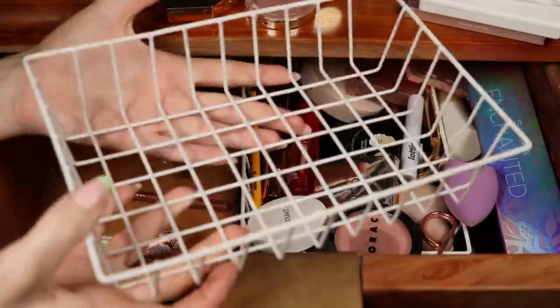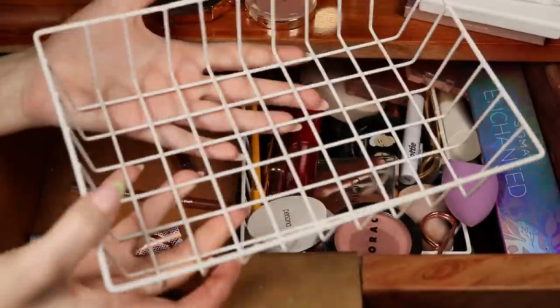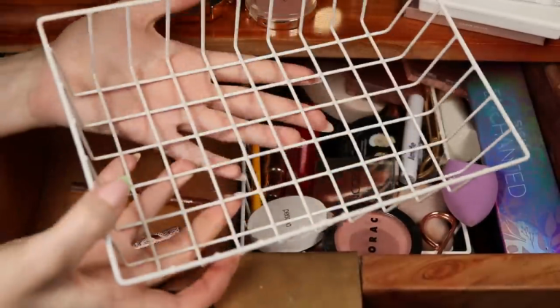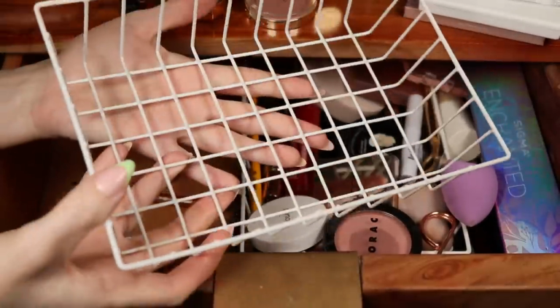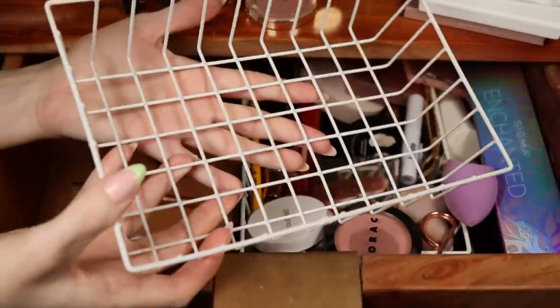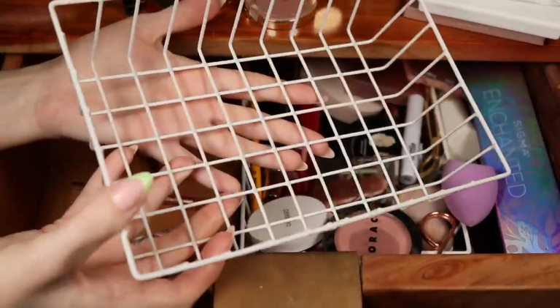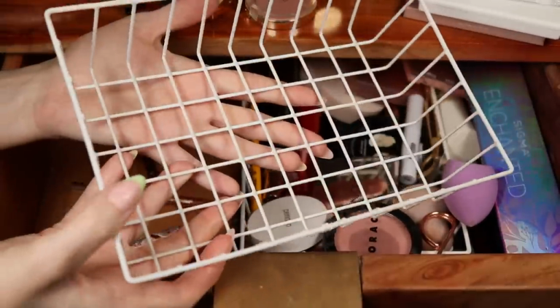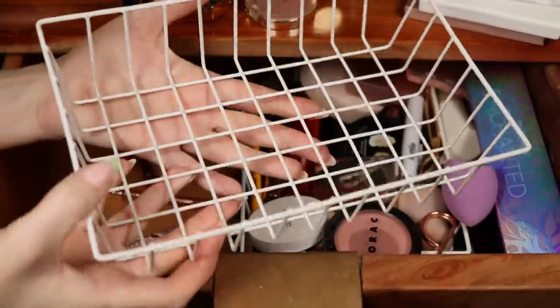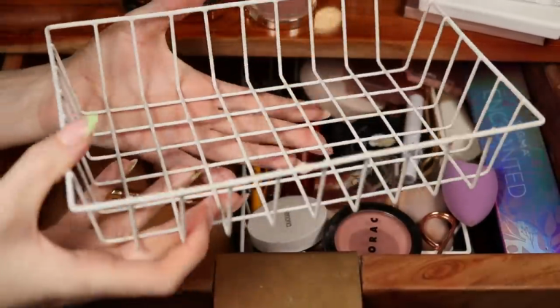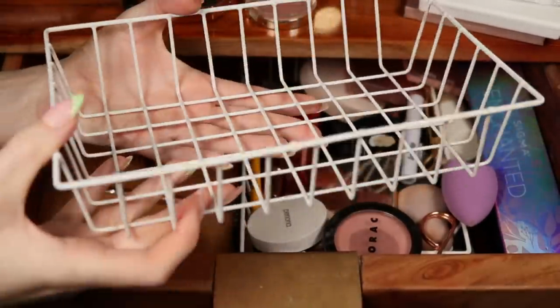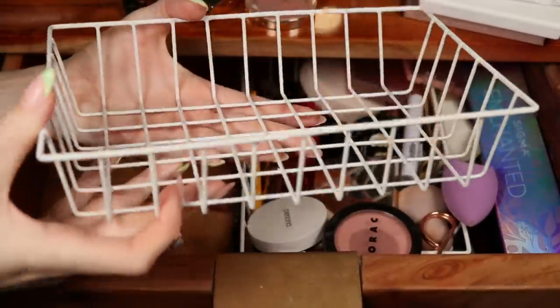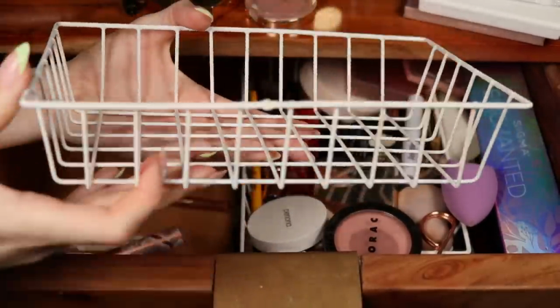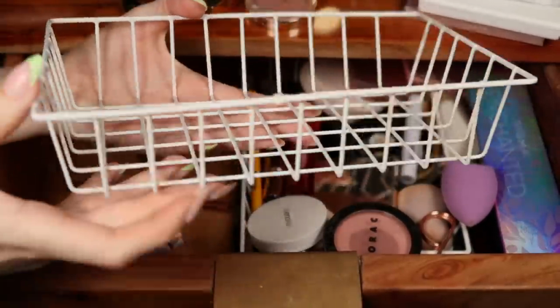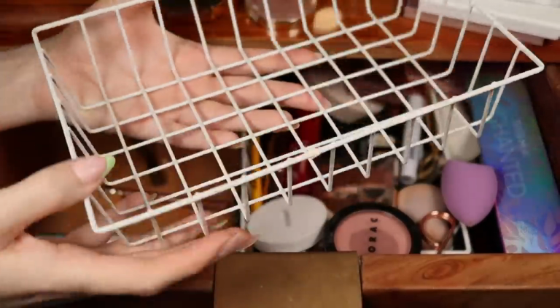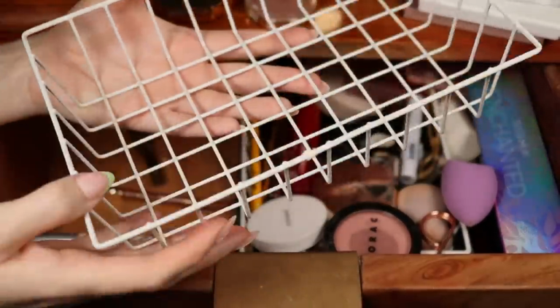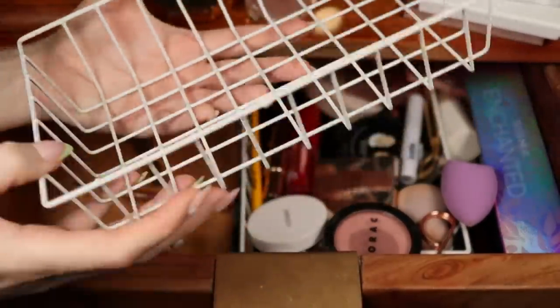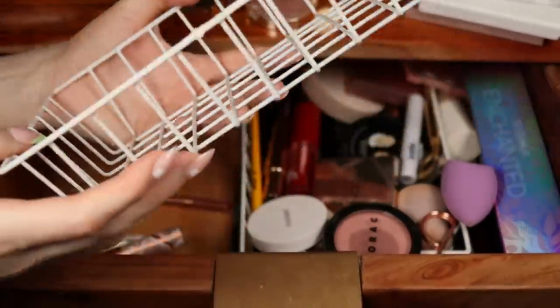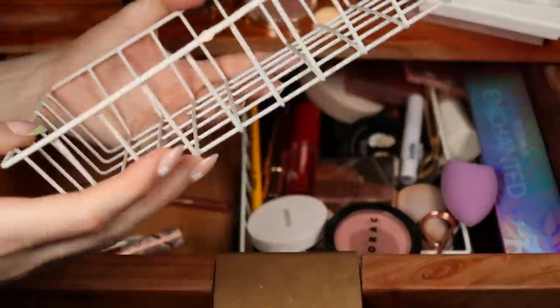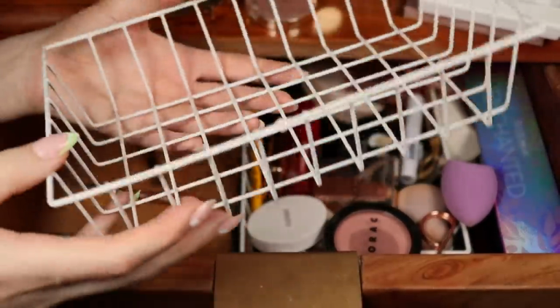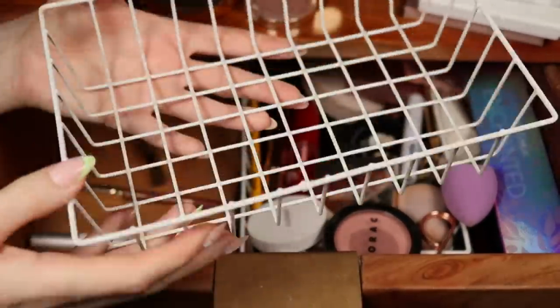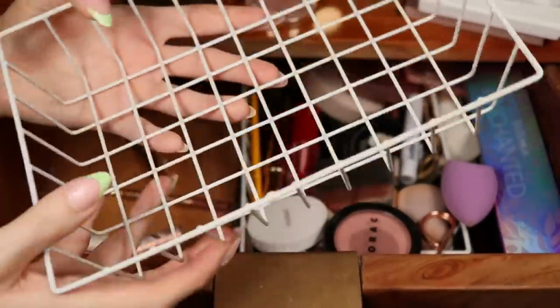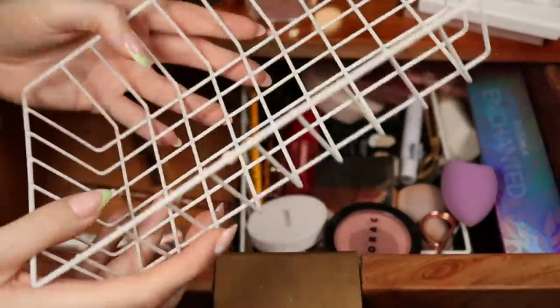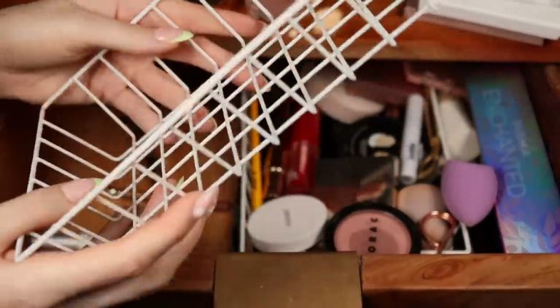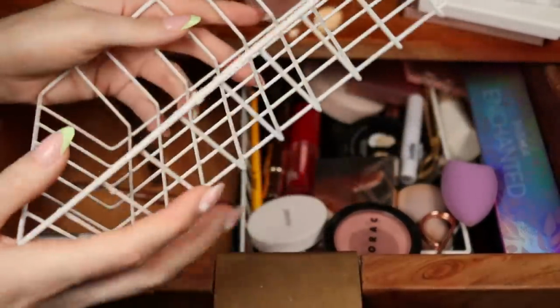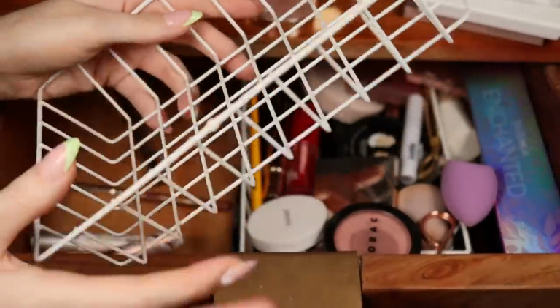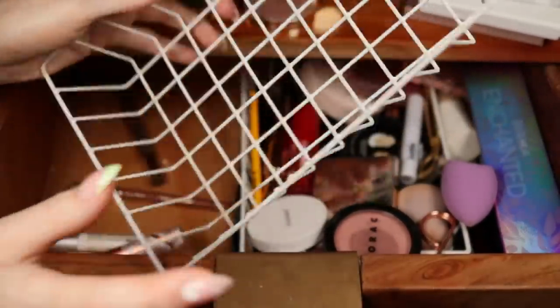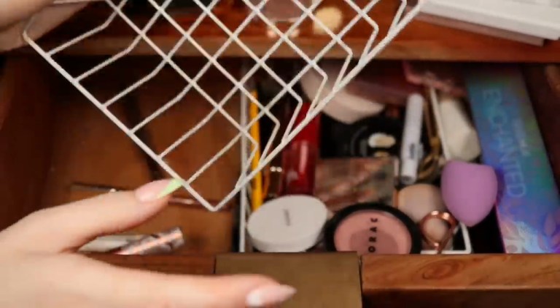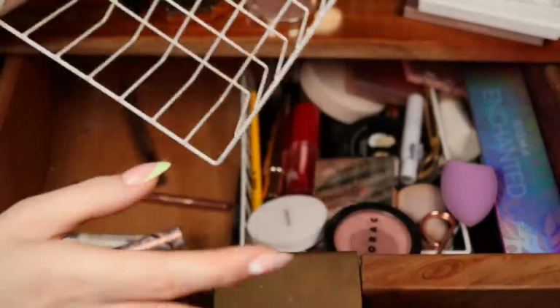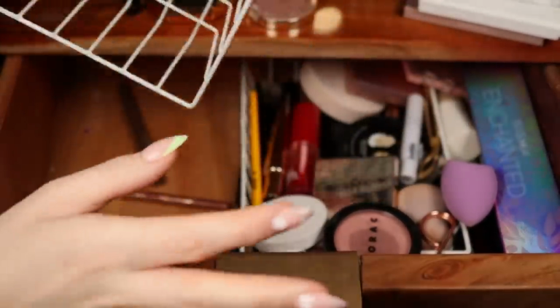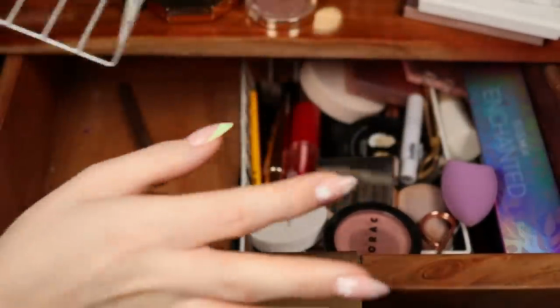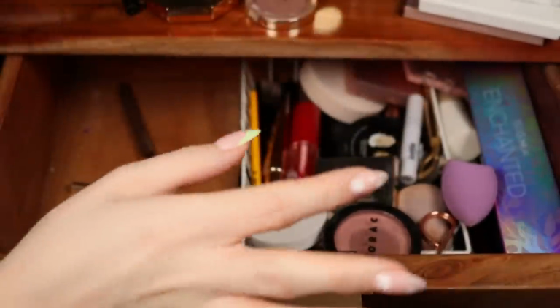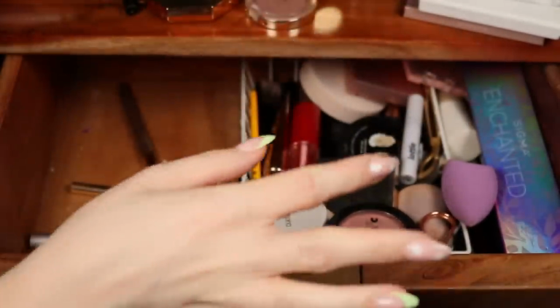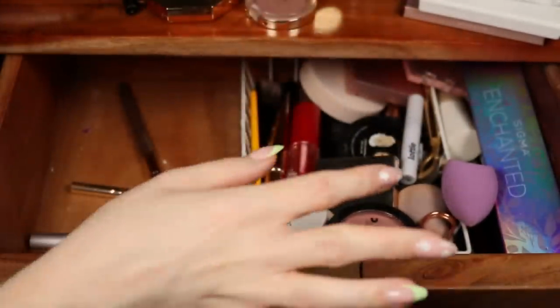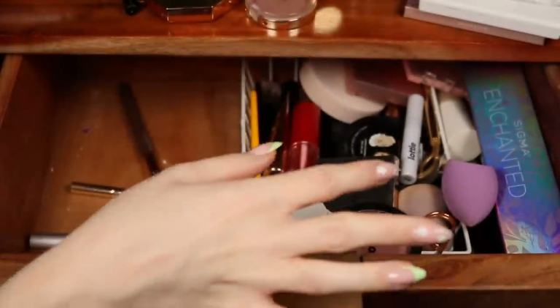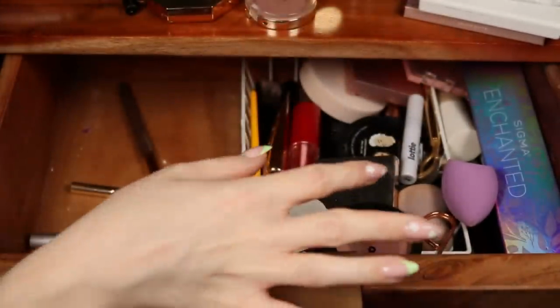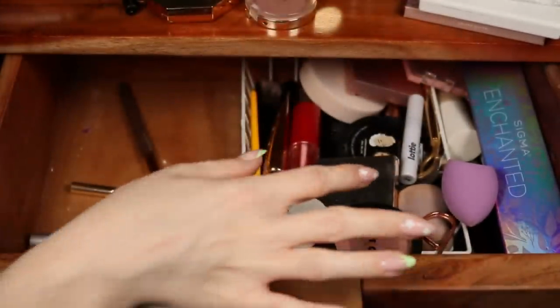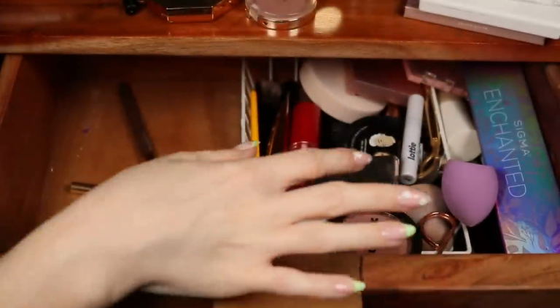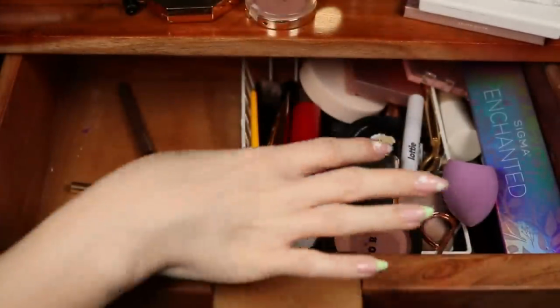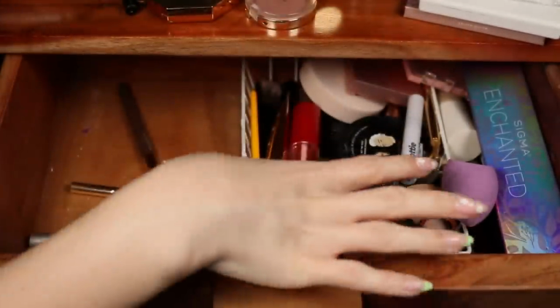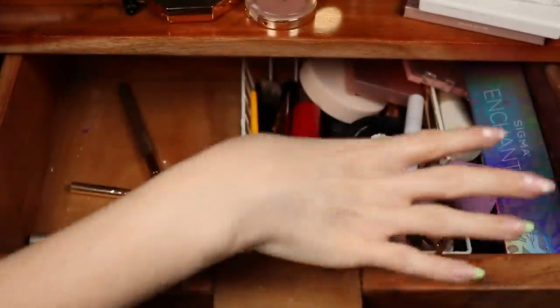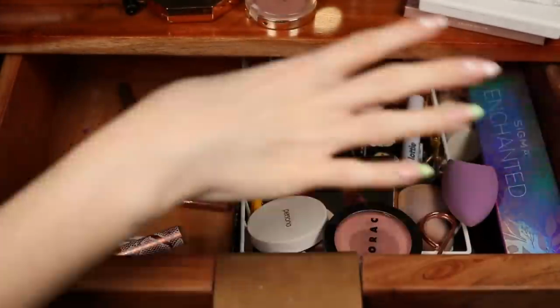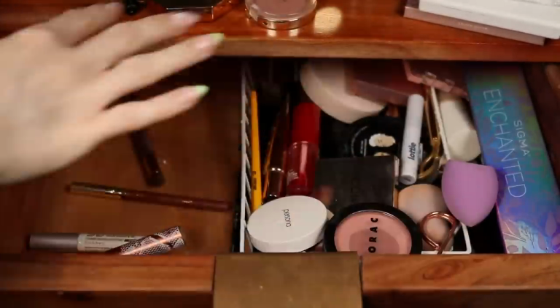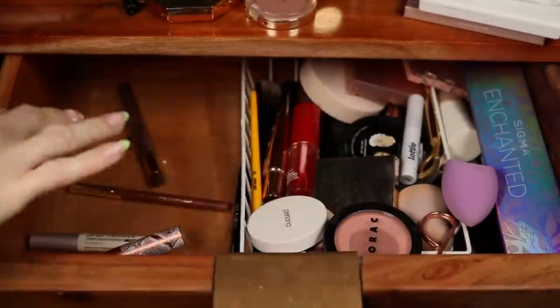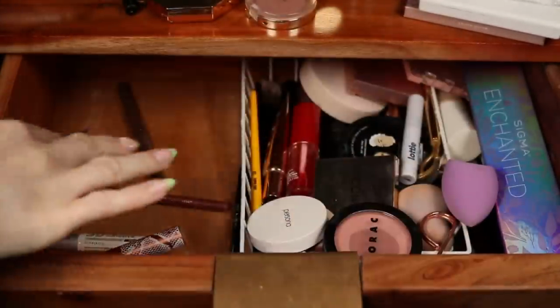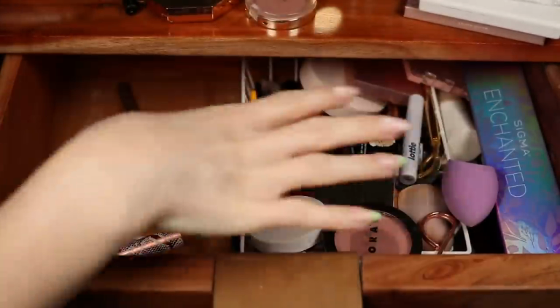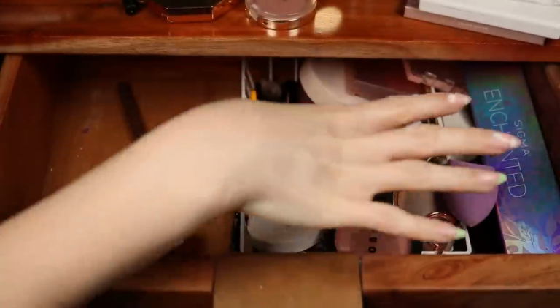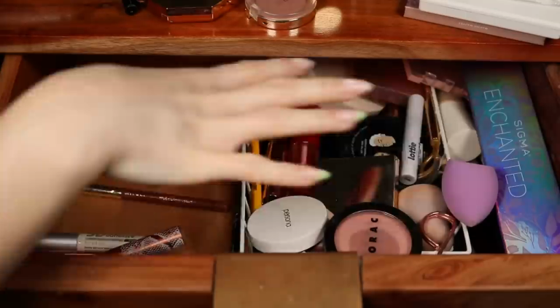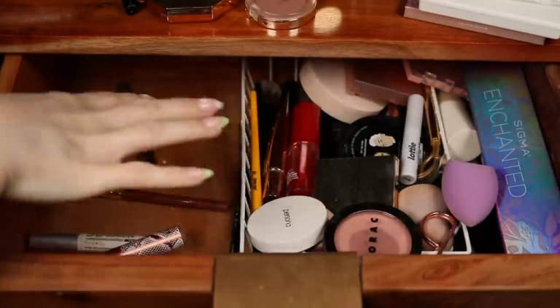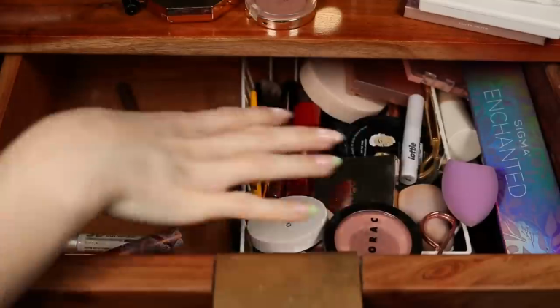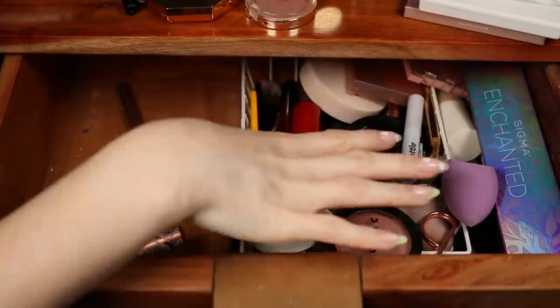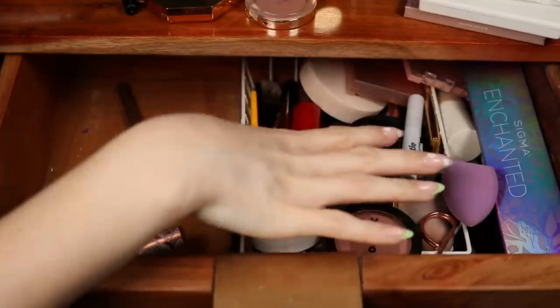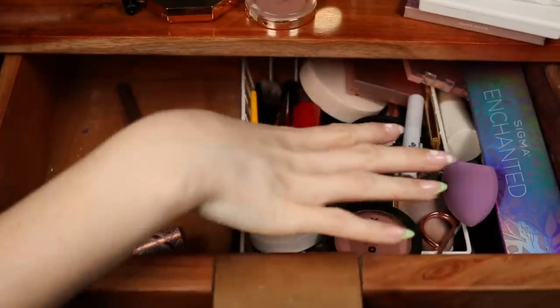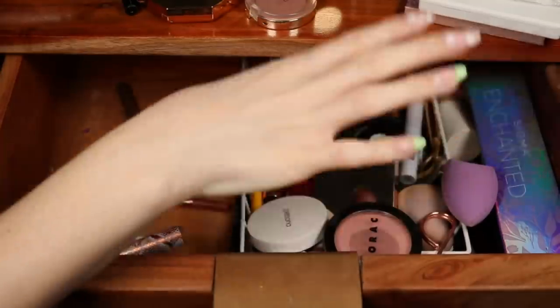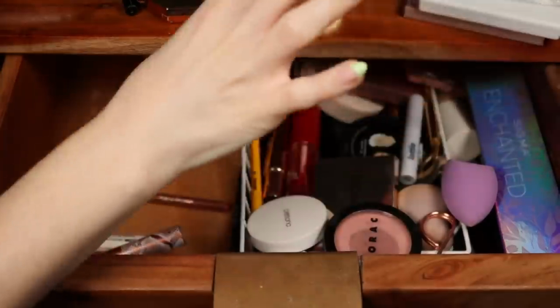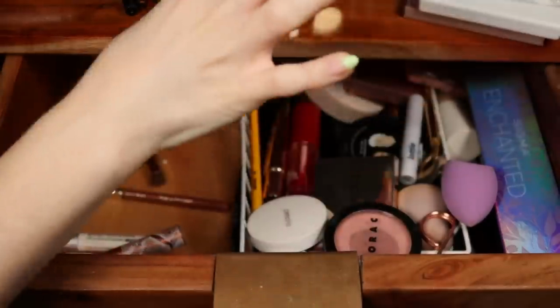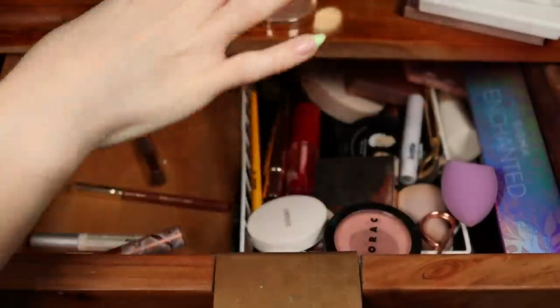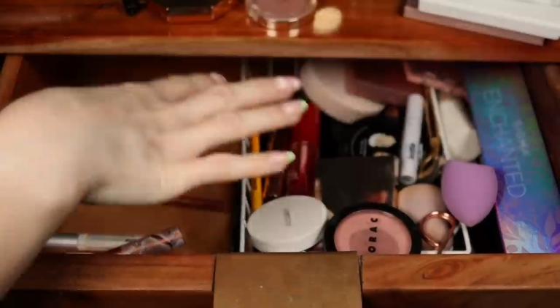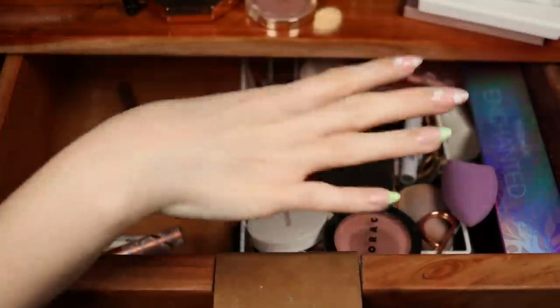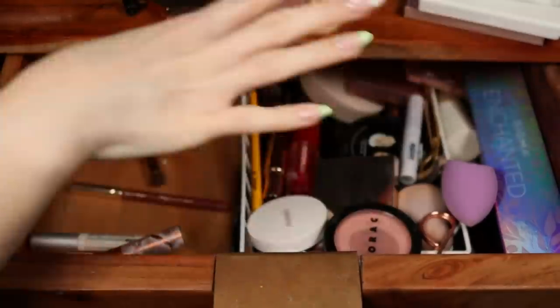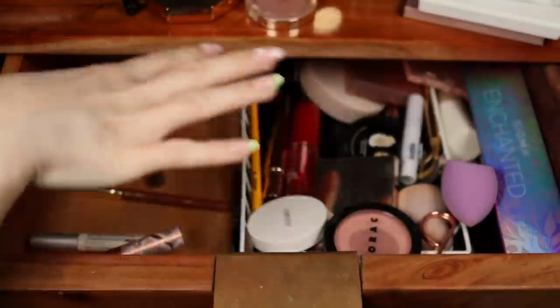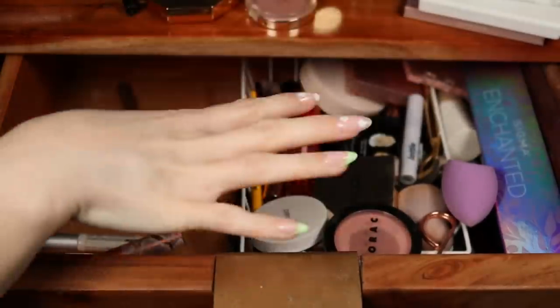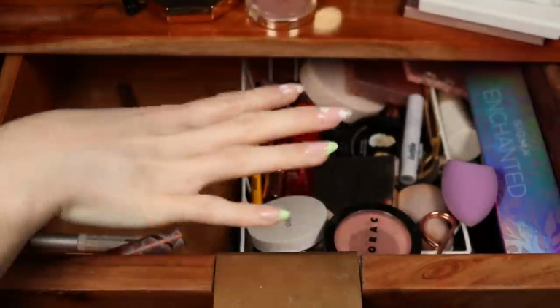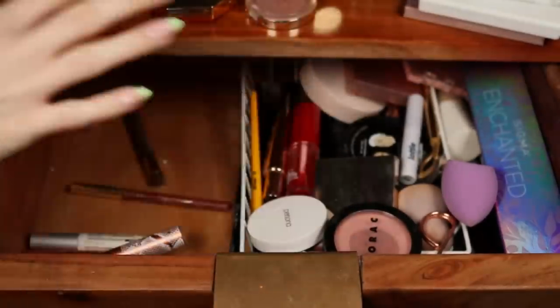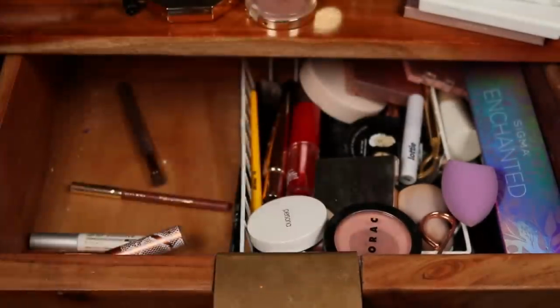I told you there were baskets hiding under here! I'm going to pull this out for now and we'll eventually fill them back up later in the video.